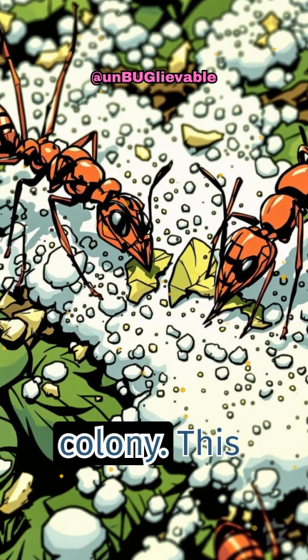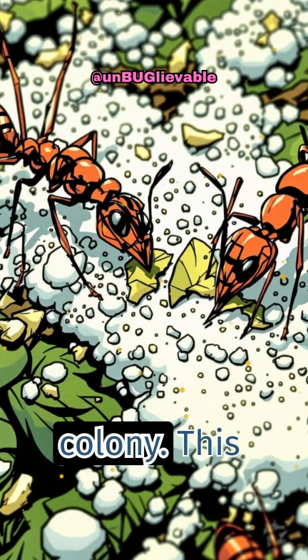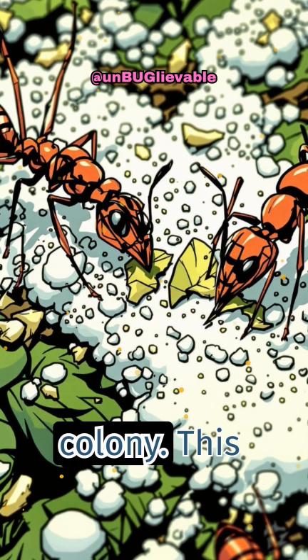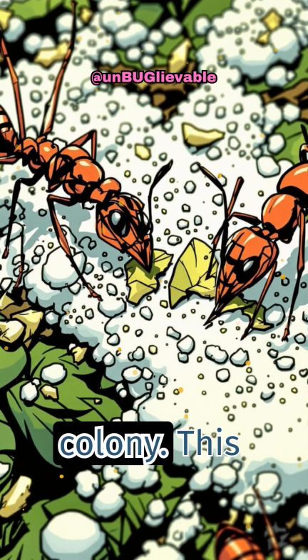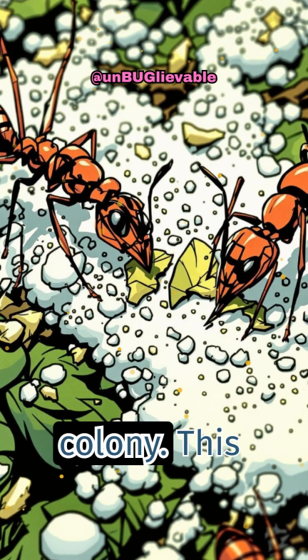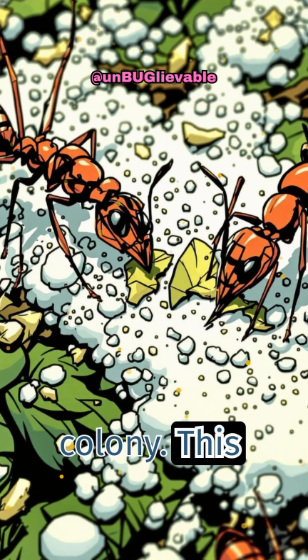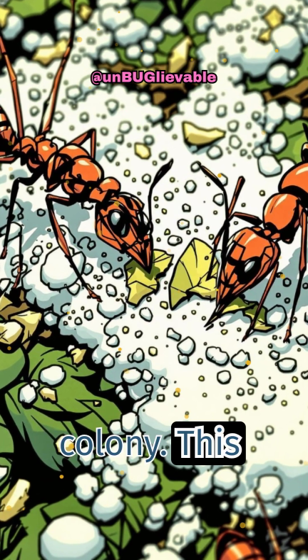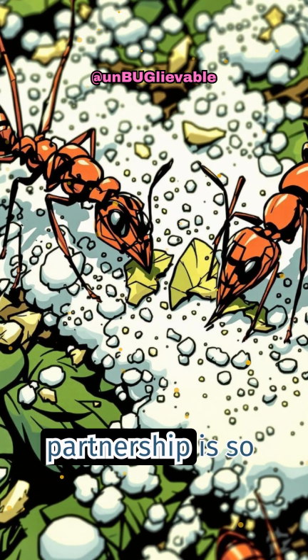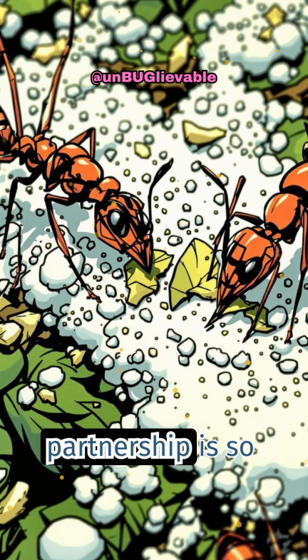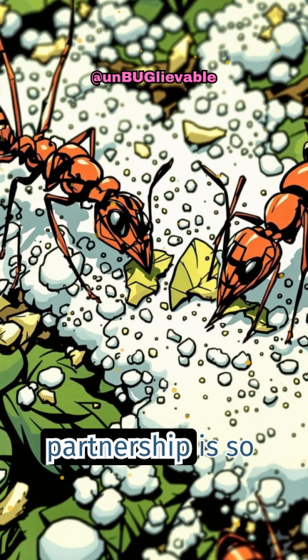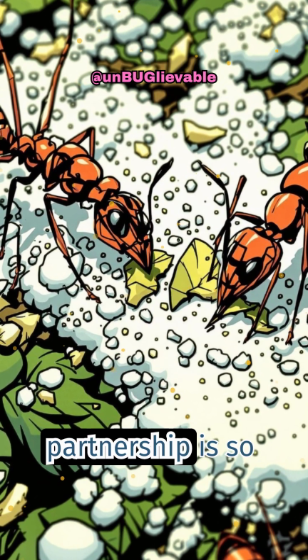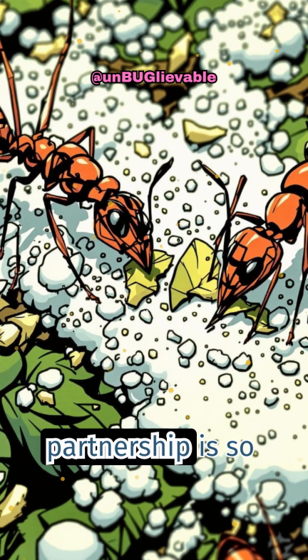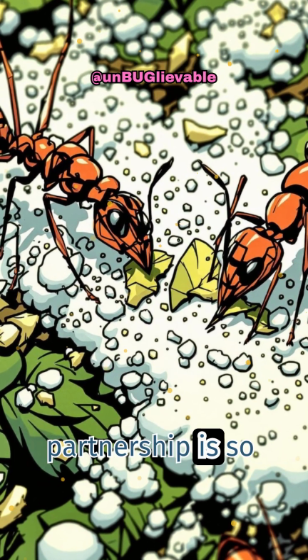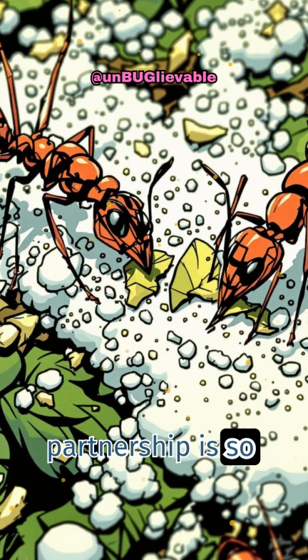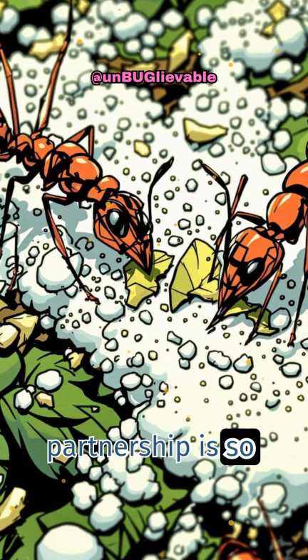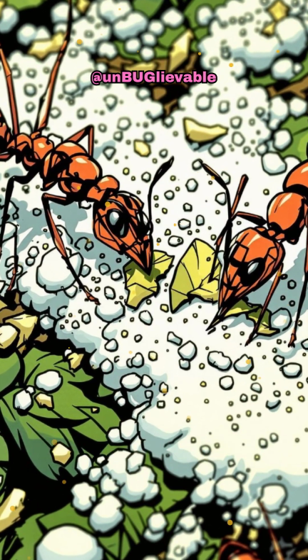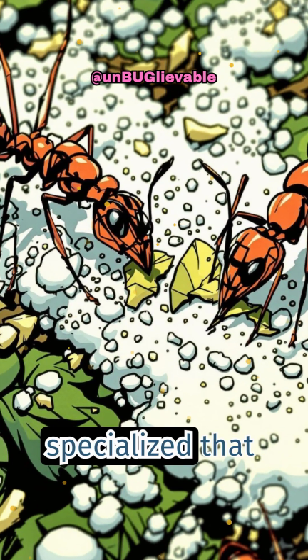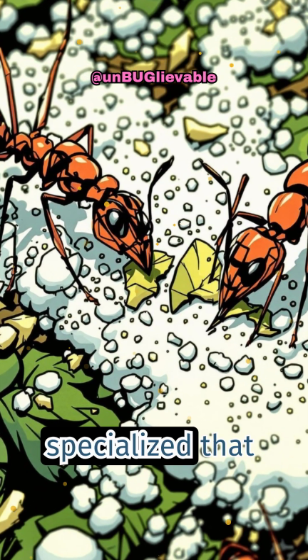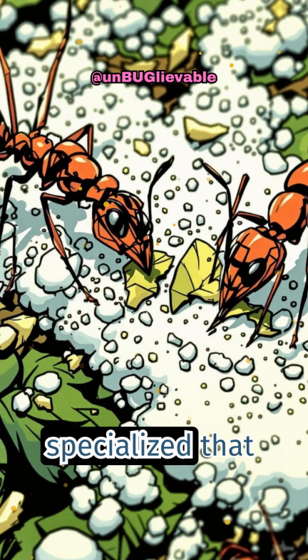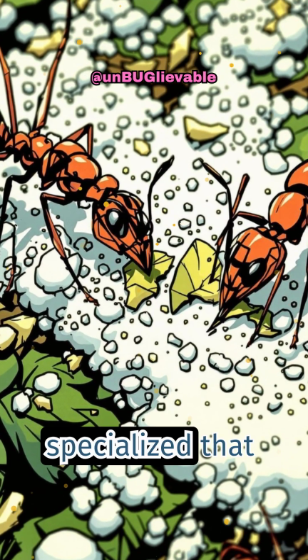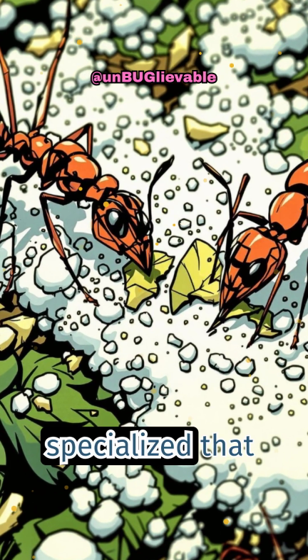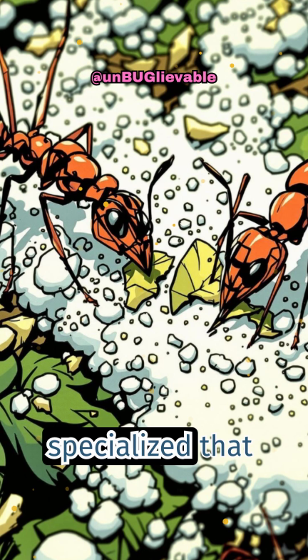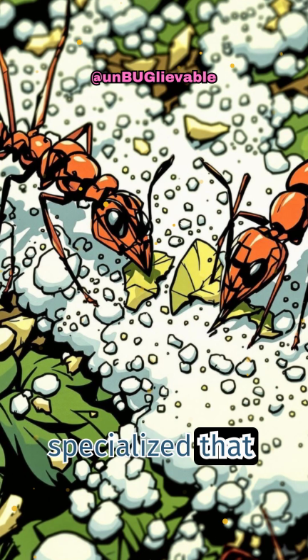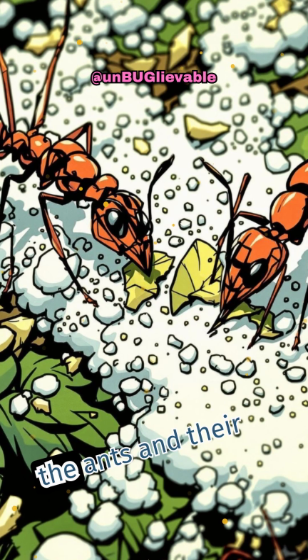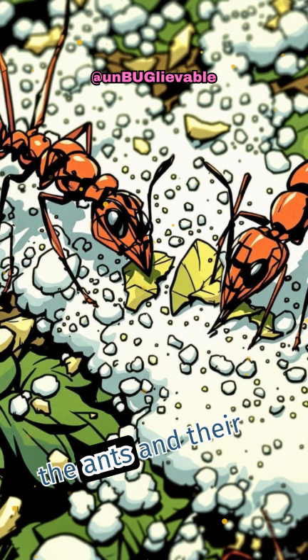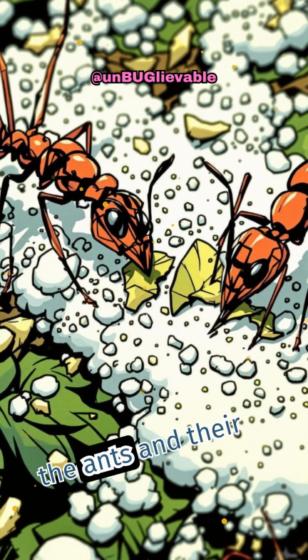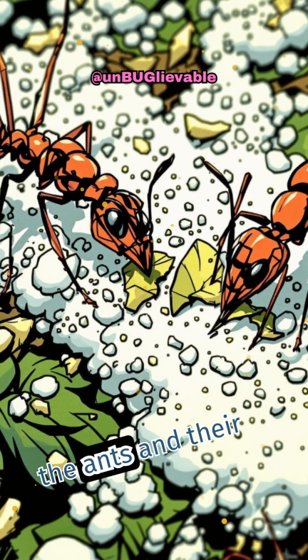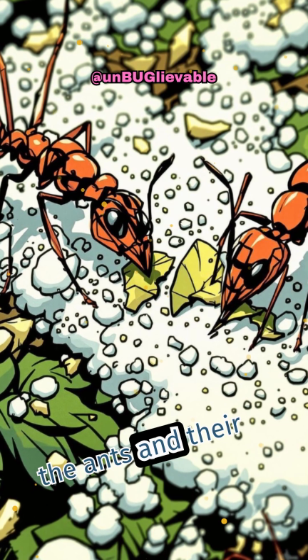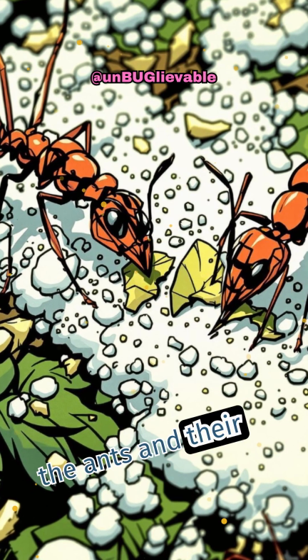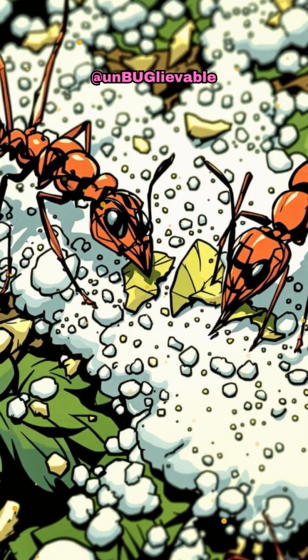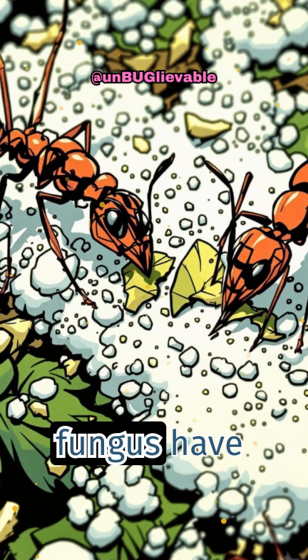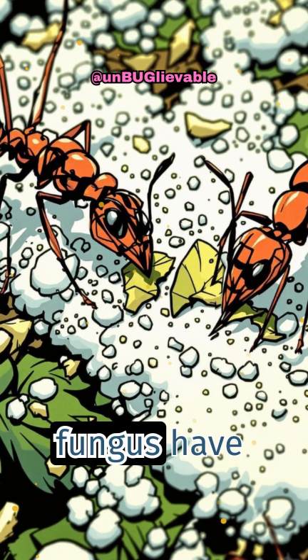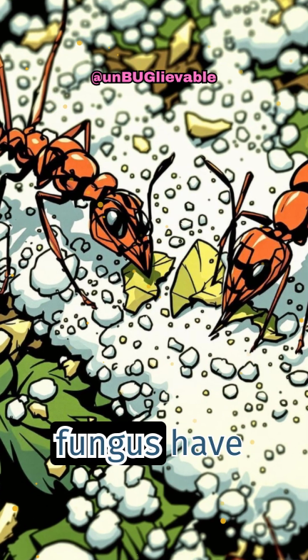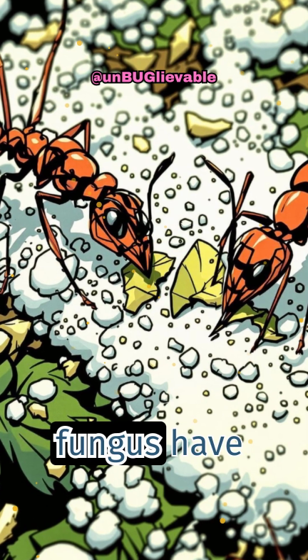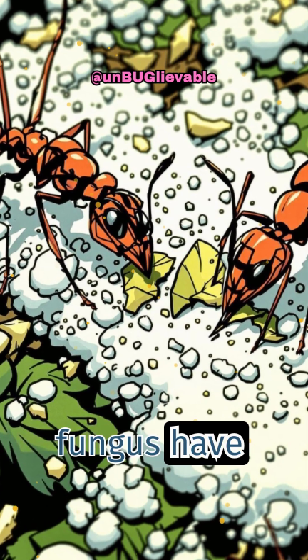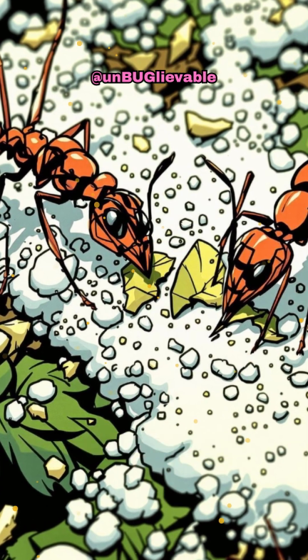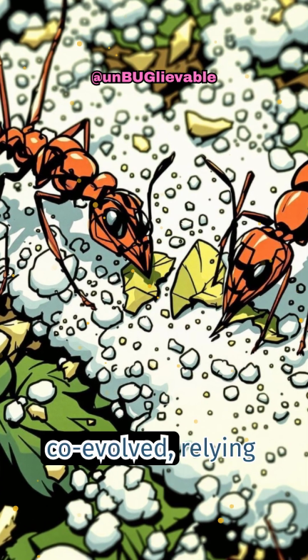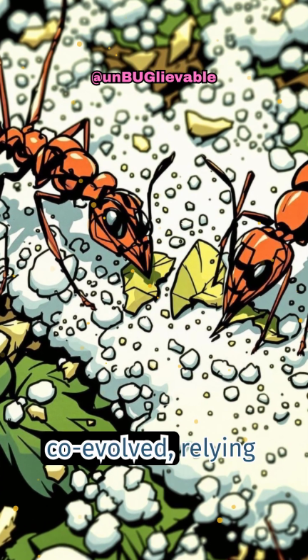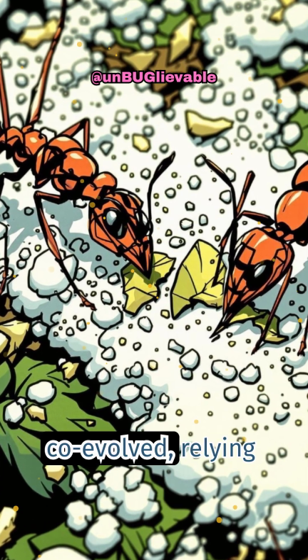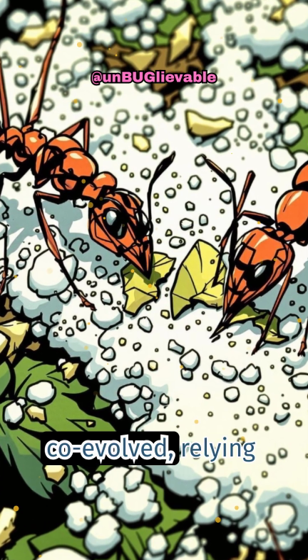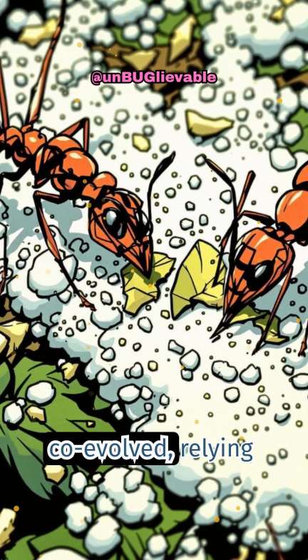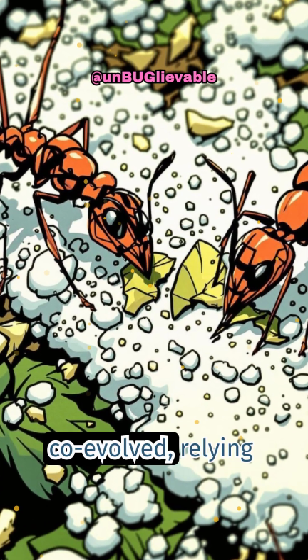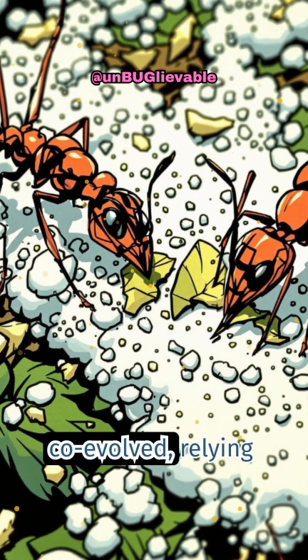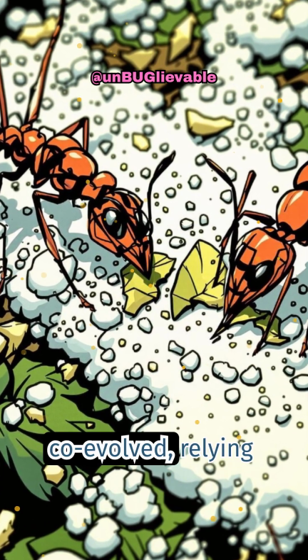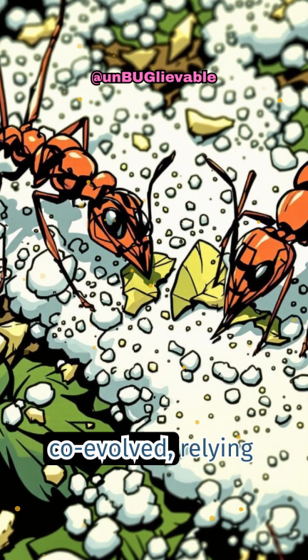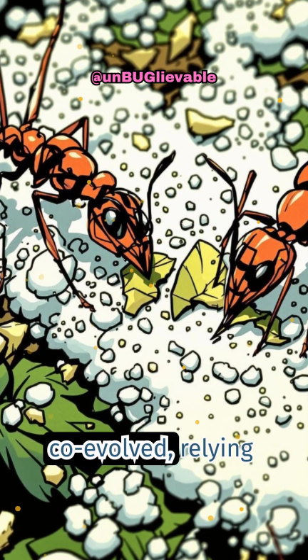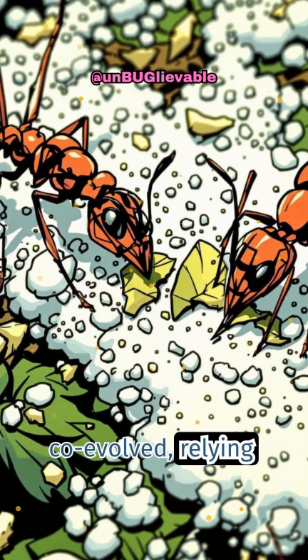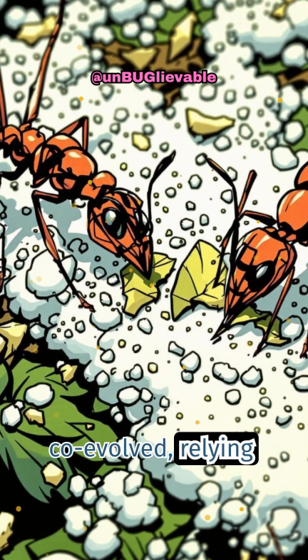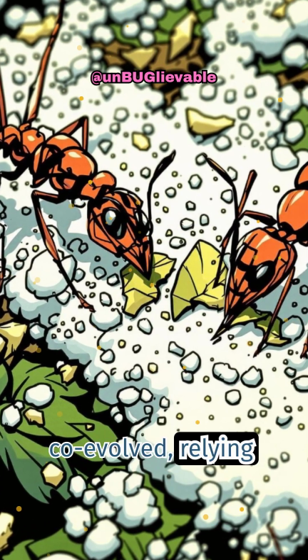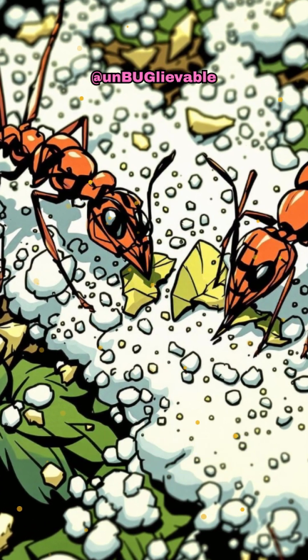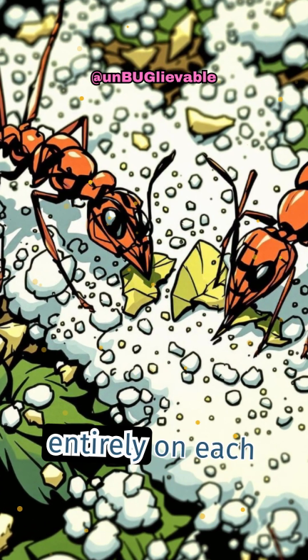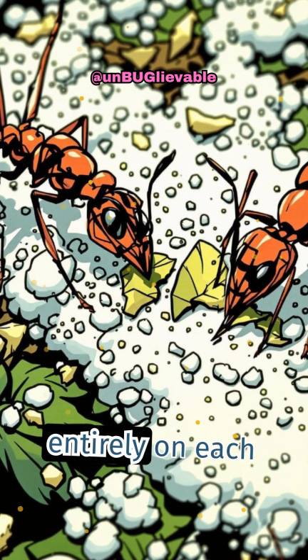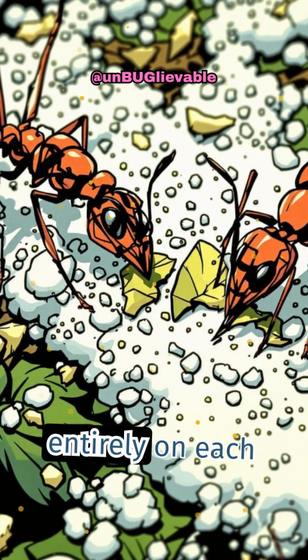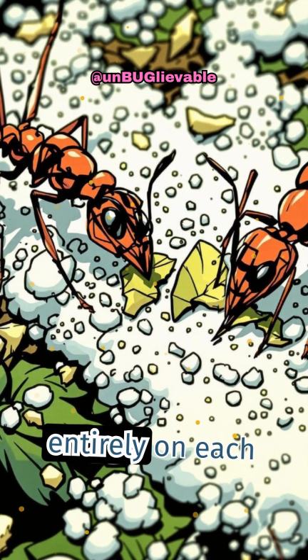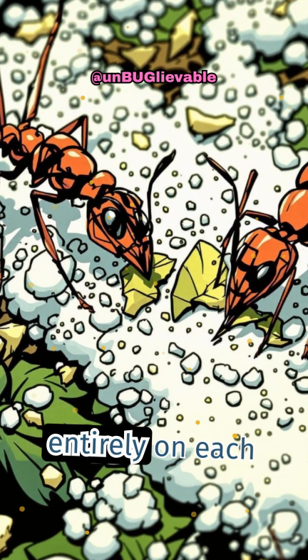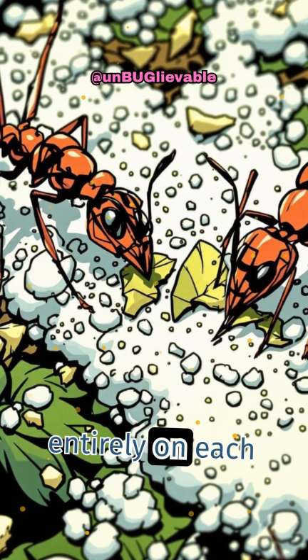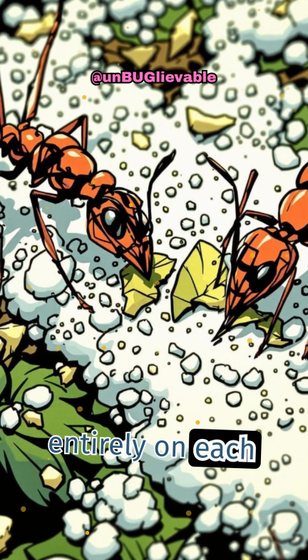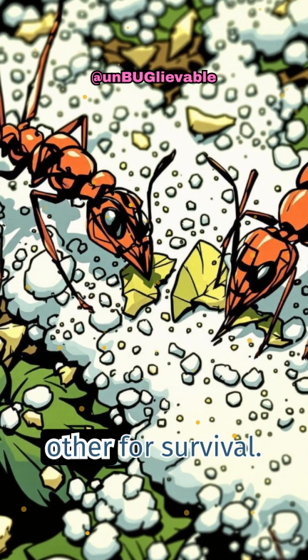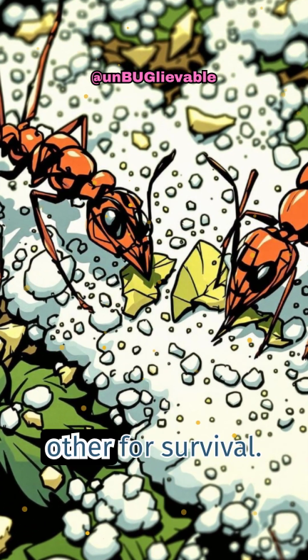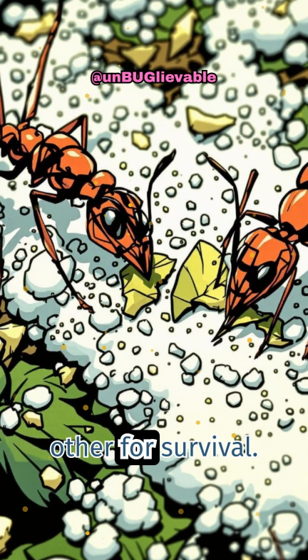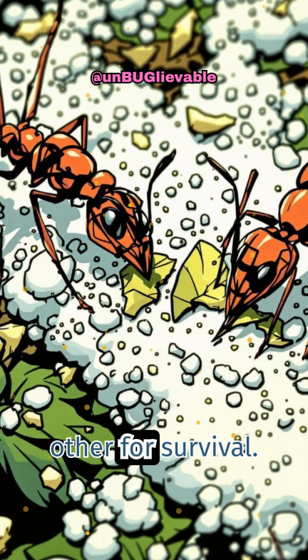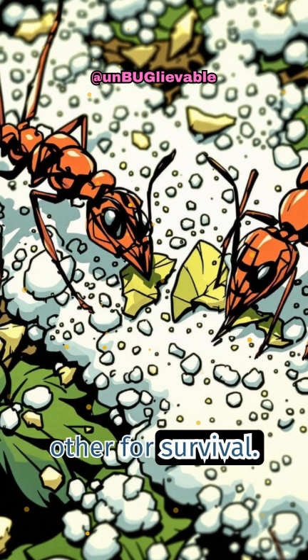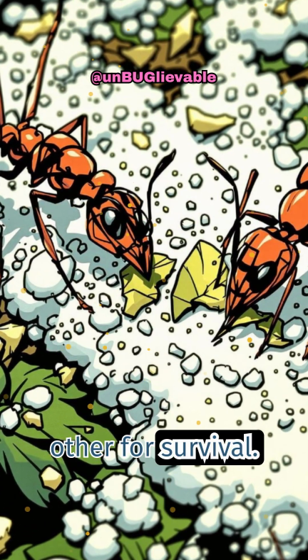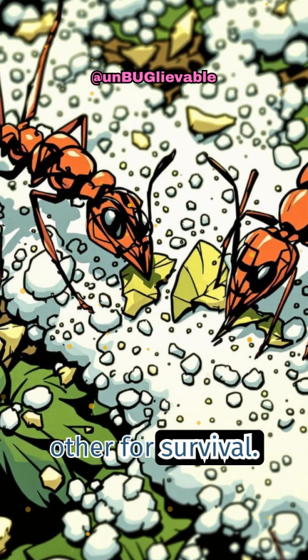This partnership is so specialized that the ants and their fungus have co-evolved, relying entirely on each other for survival.